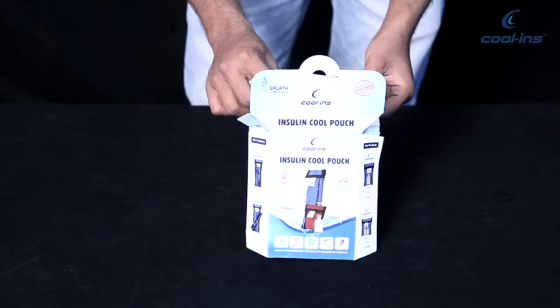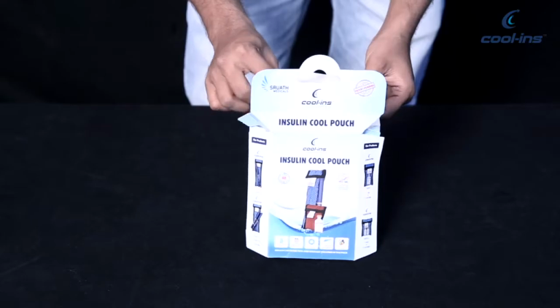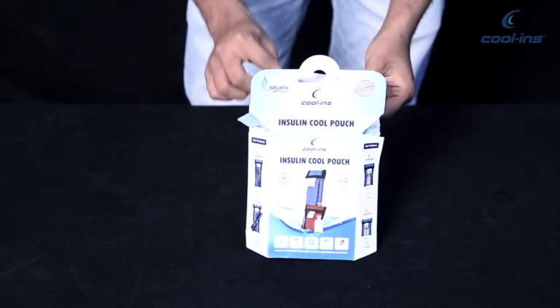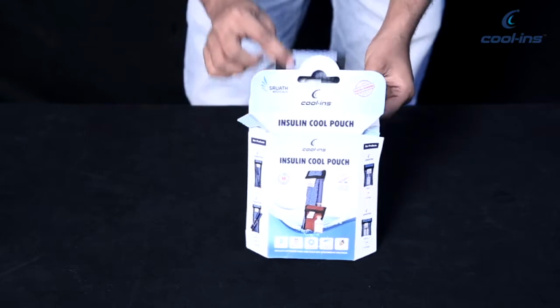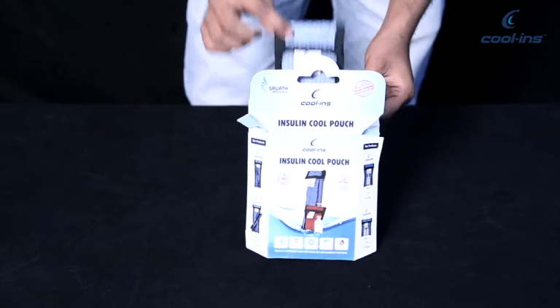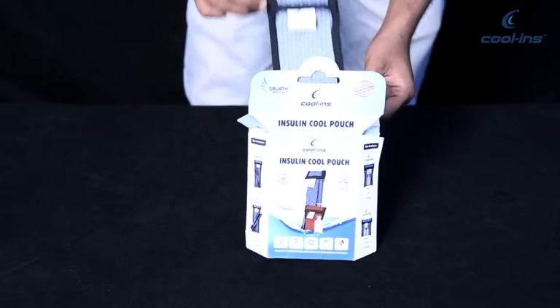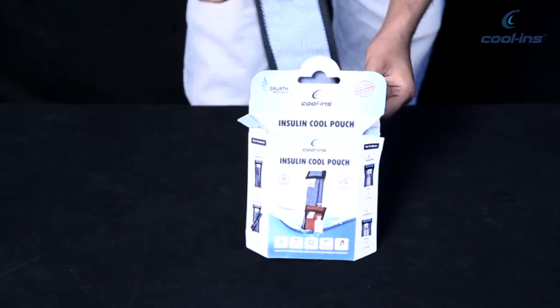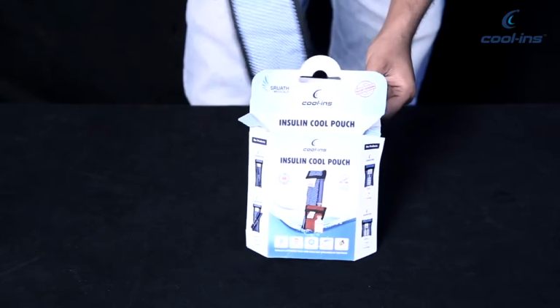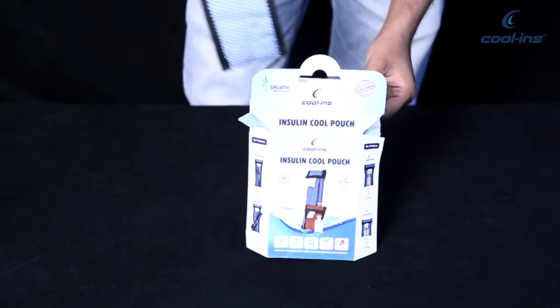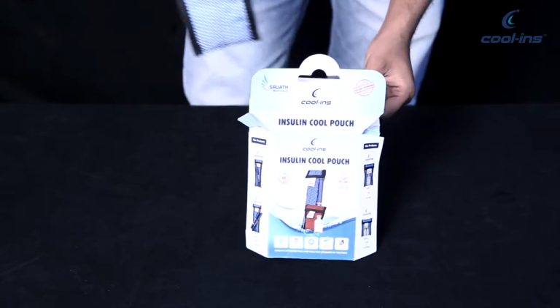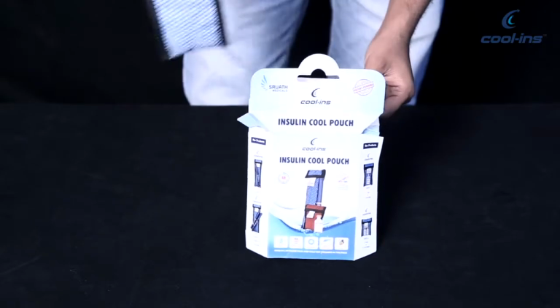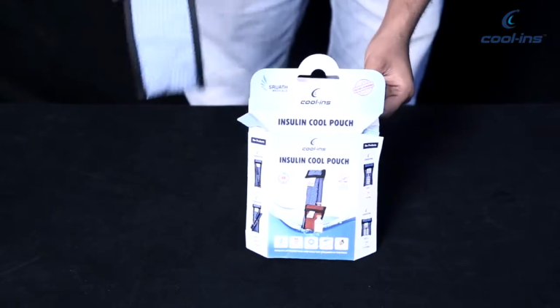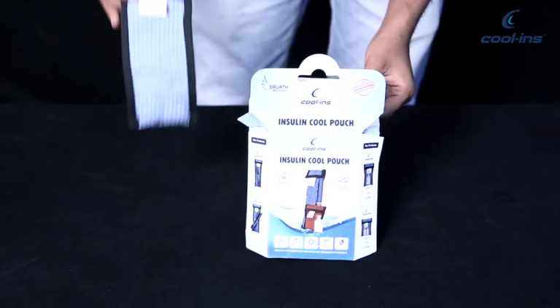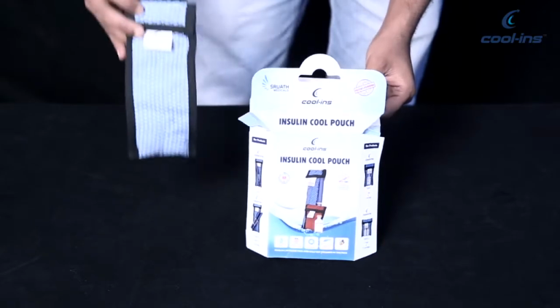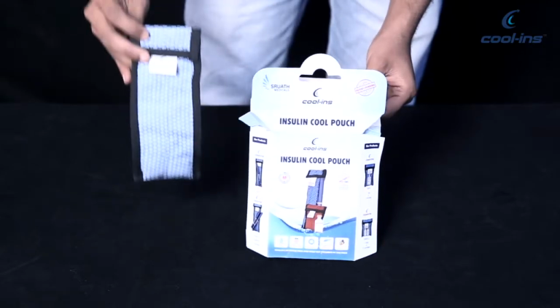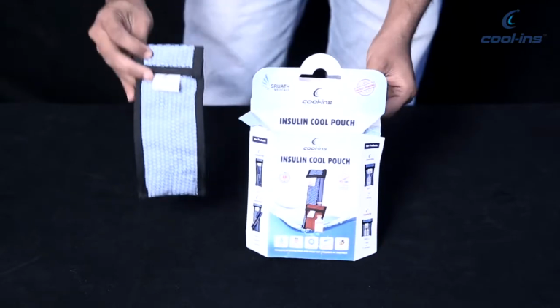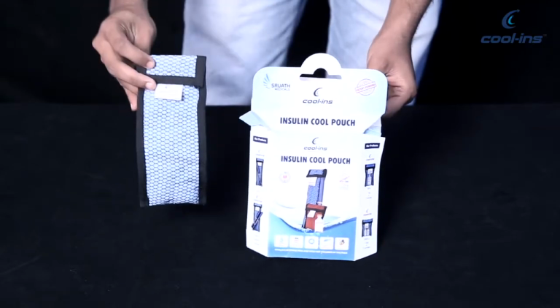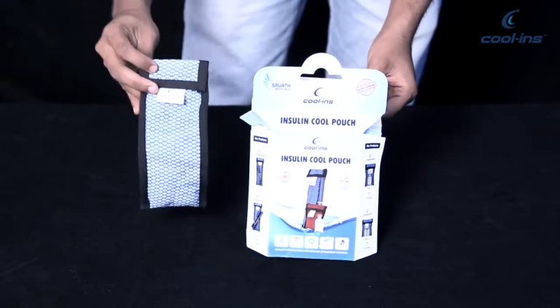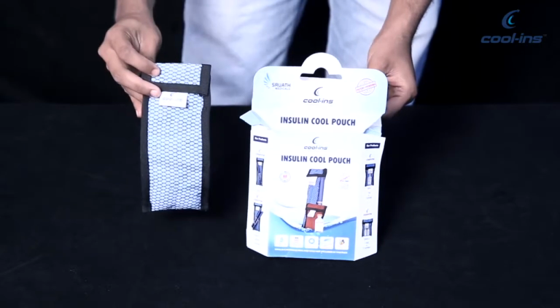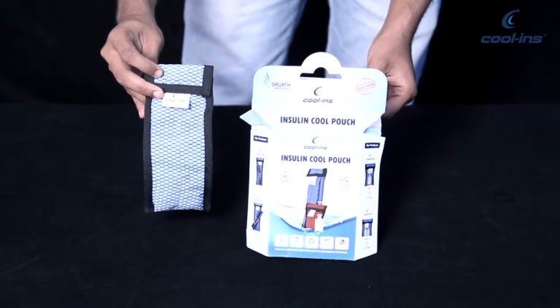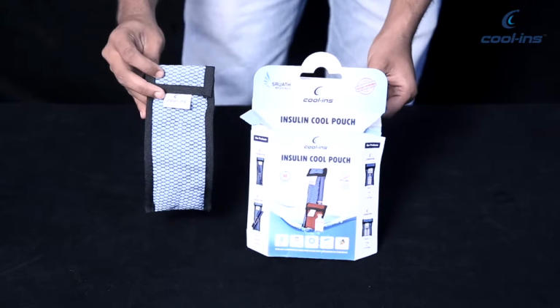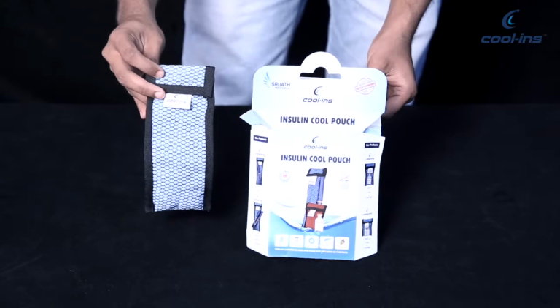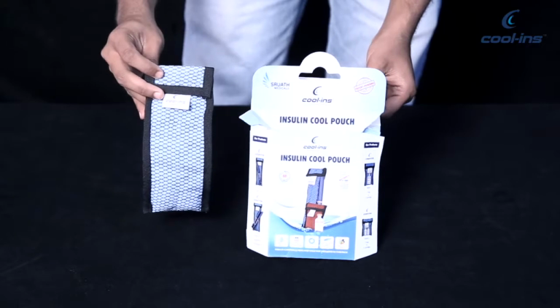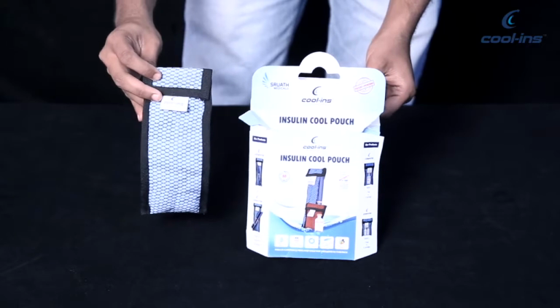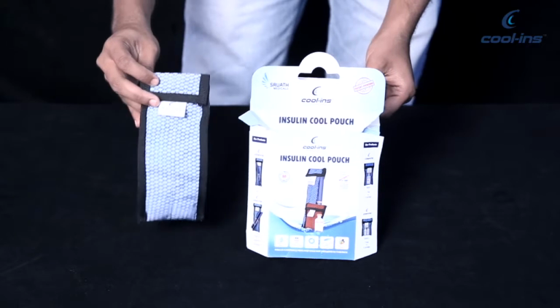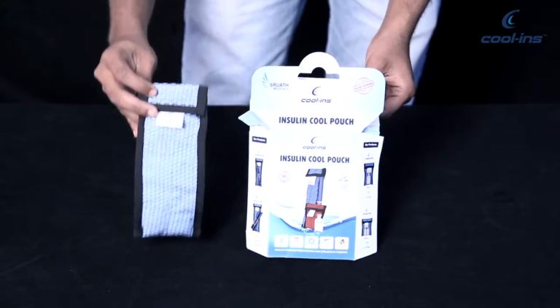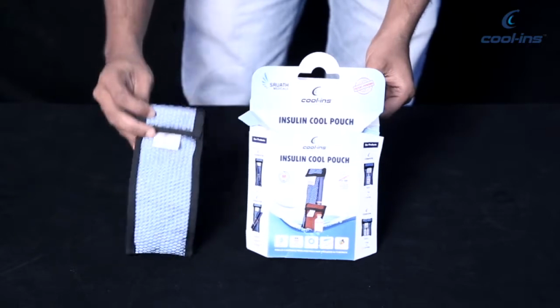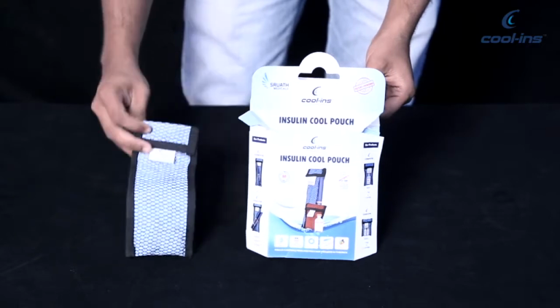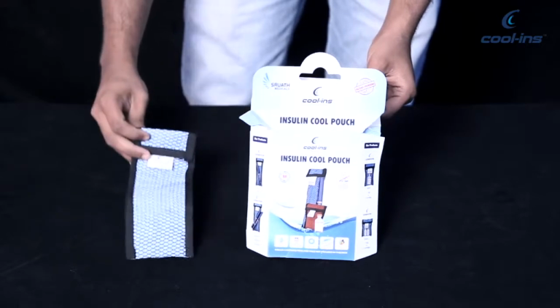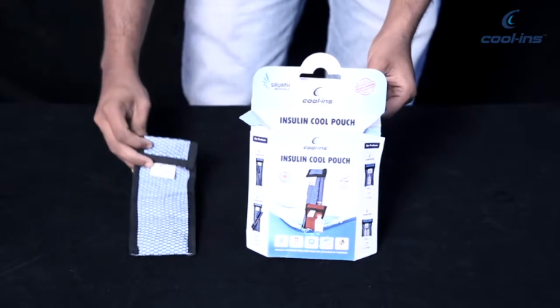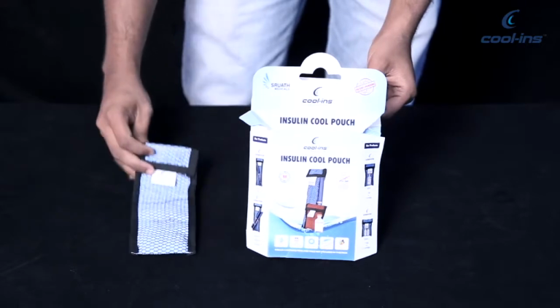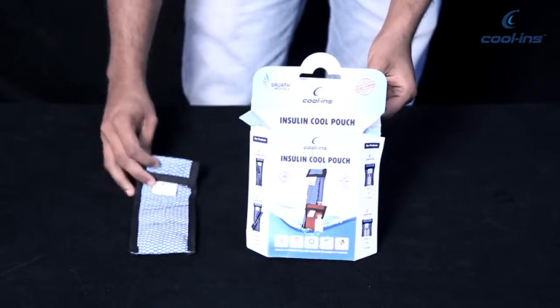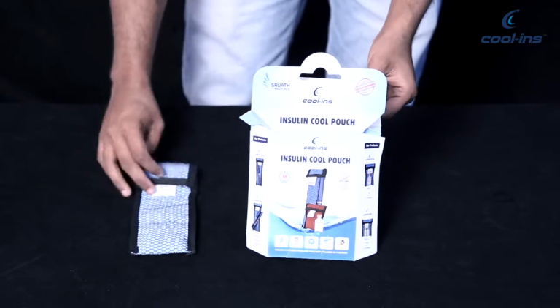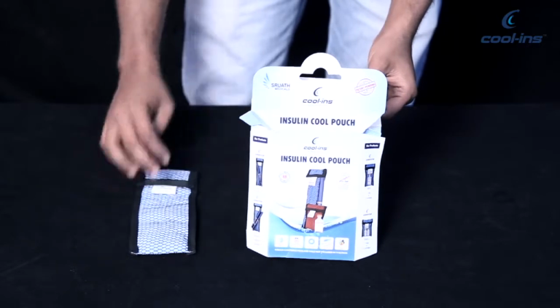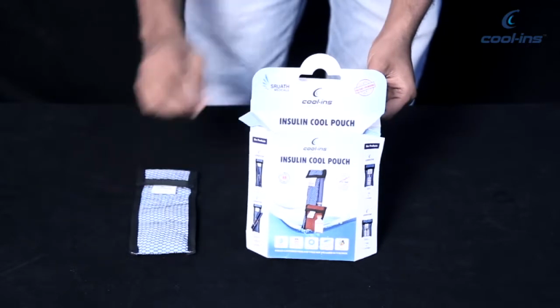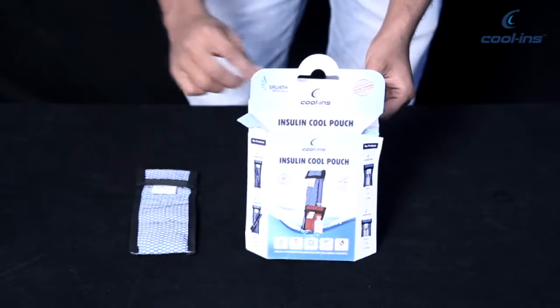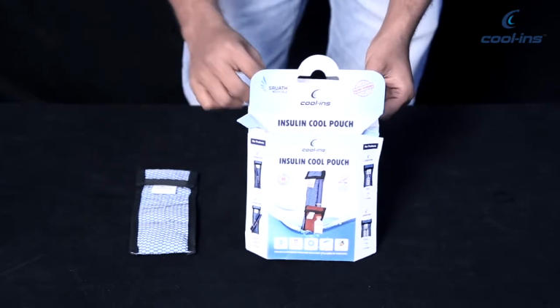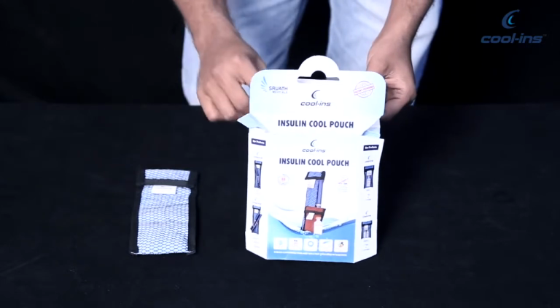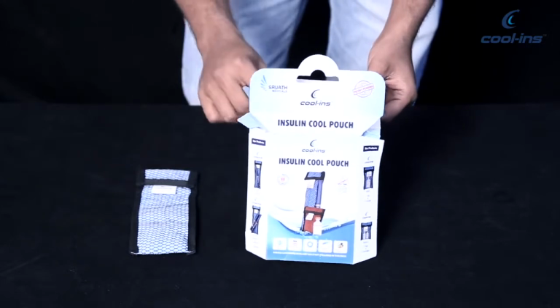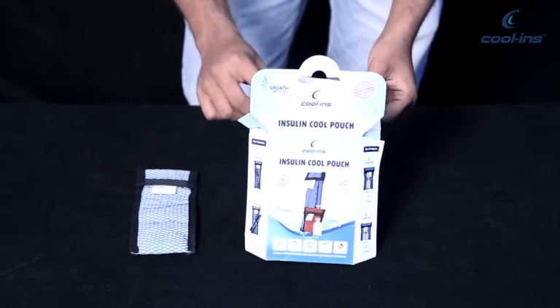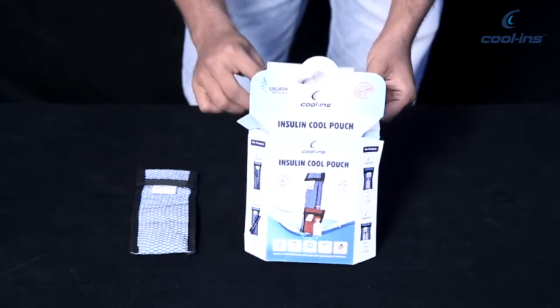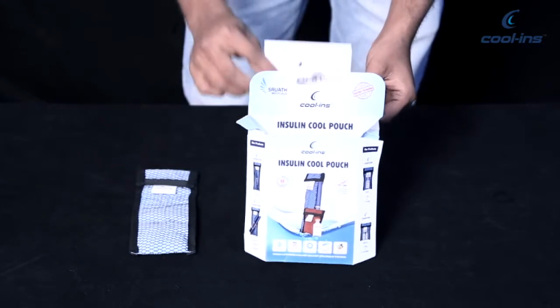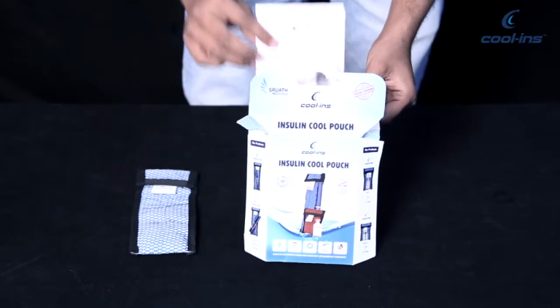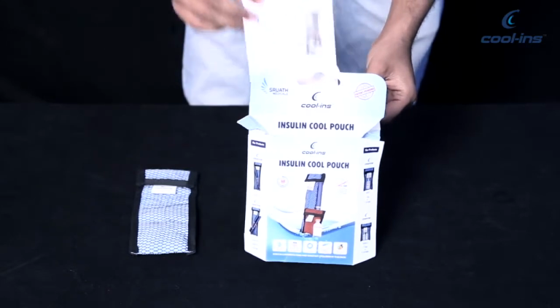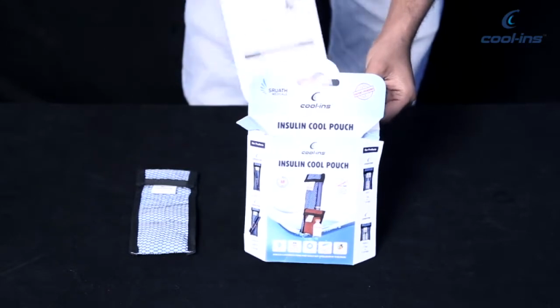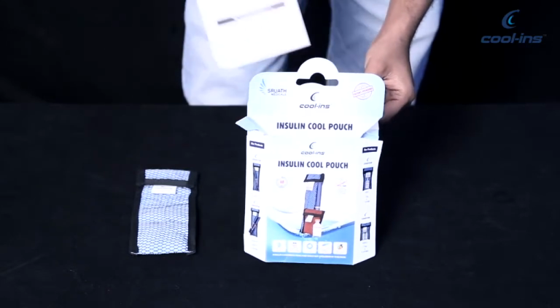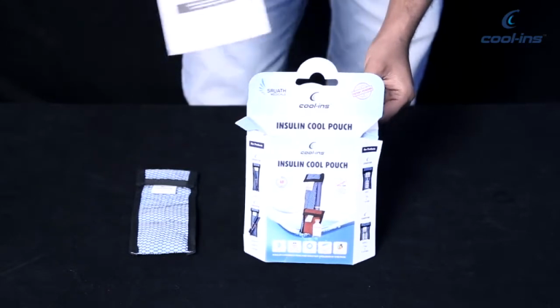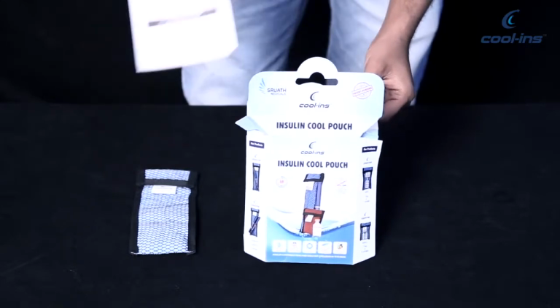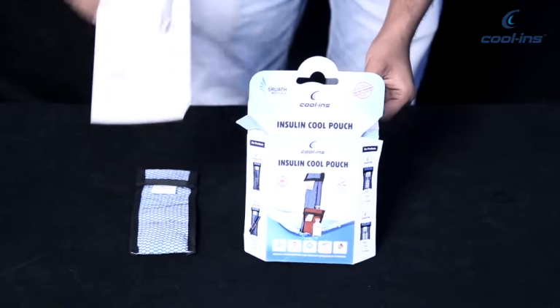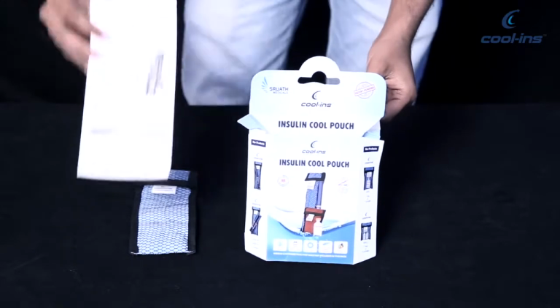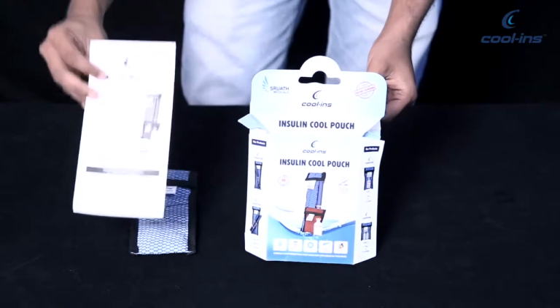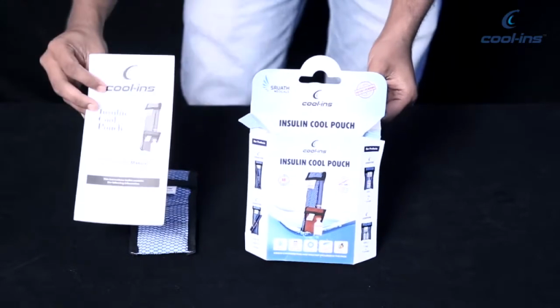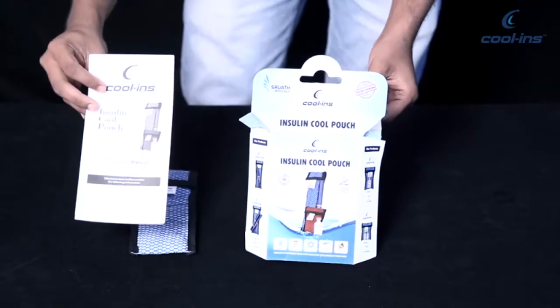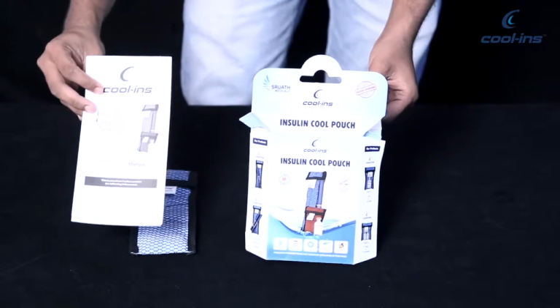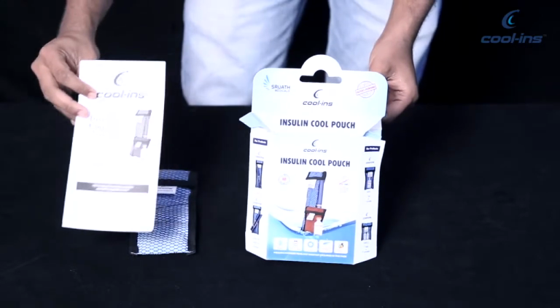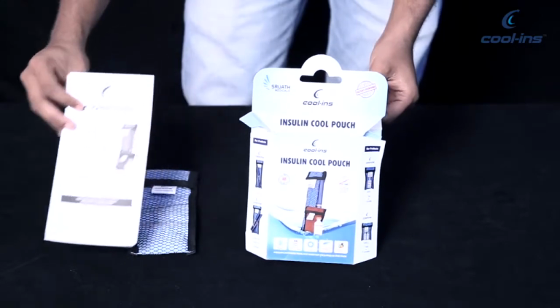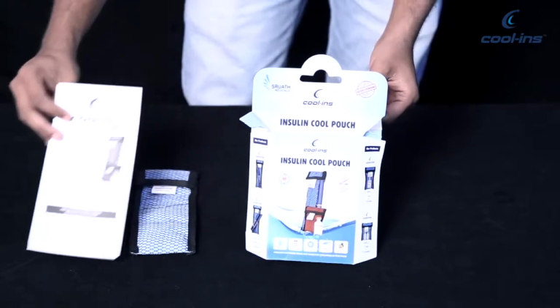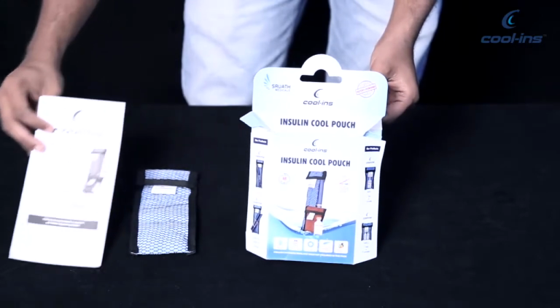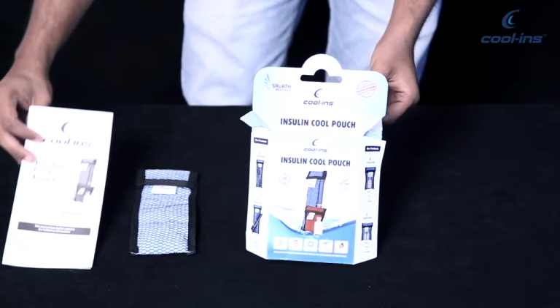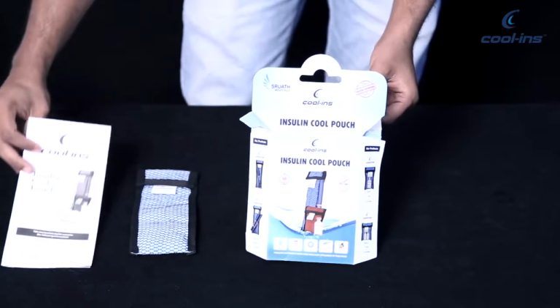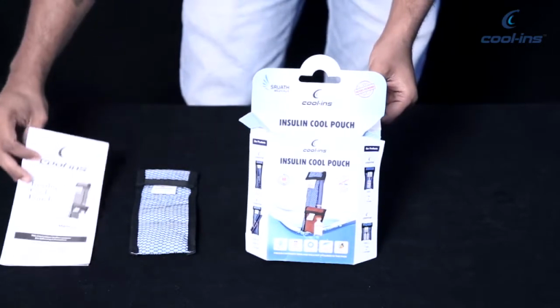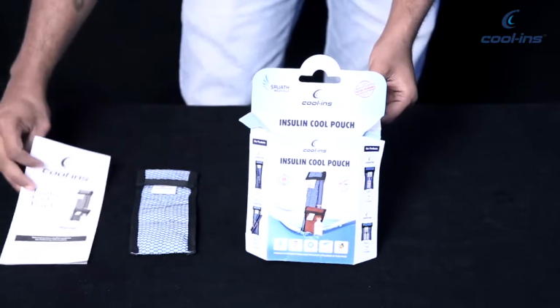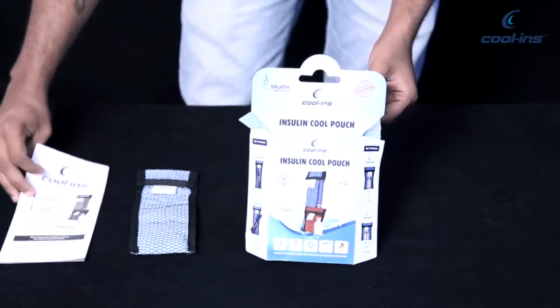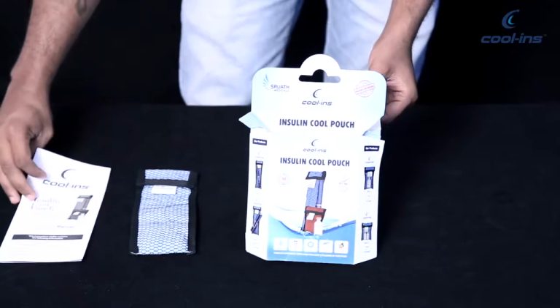Once you open the box, you will have to remove the Insulin Cool Pouch and a user manual. Please refer to the user manual before use.